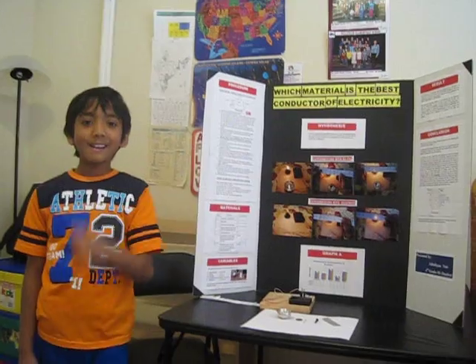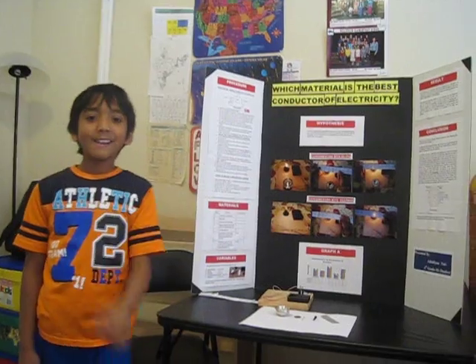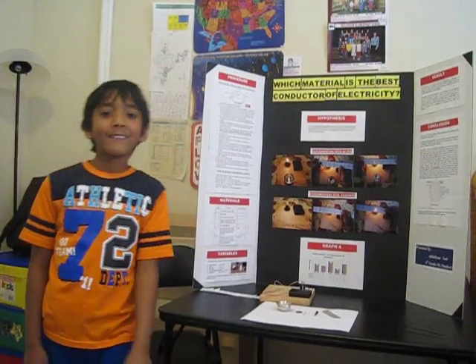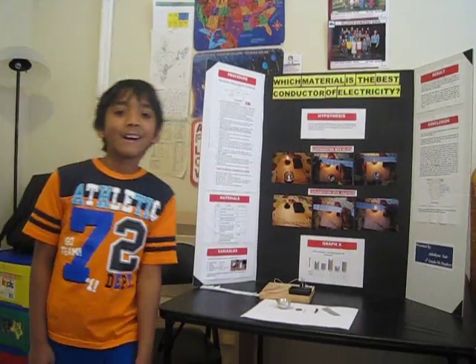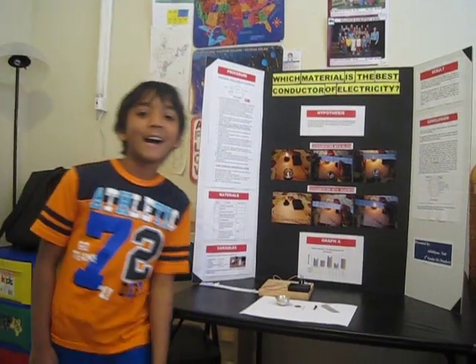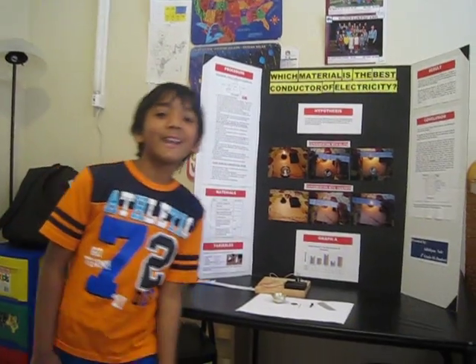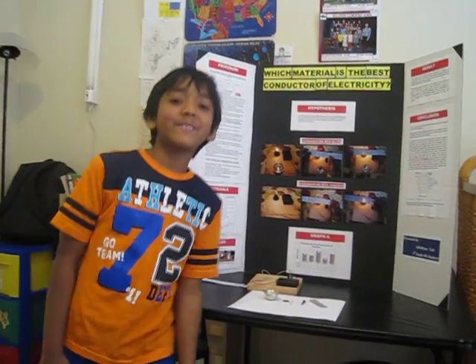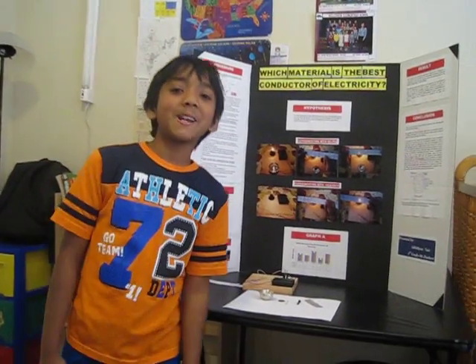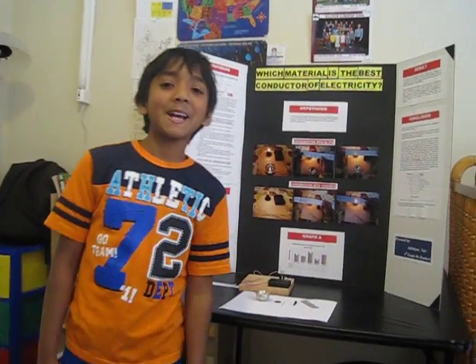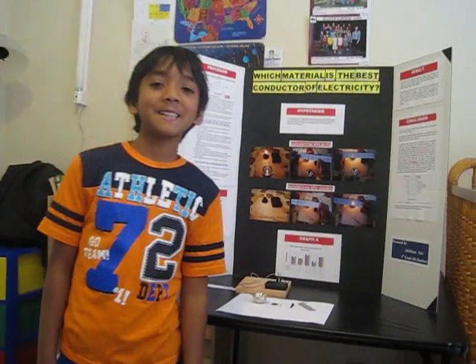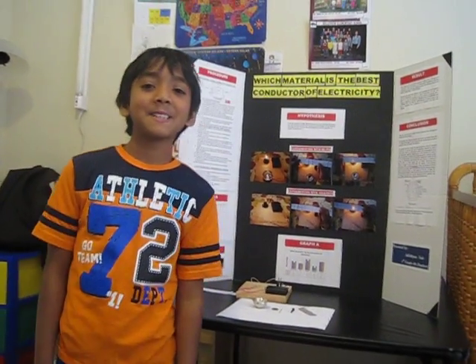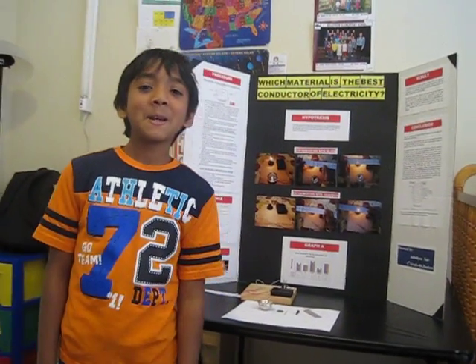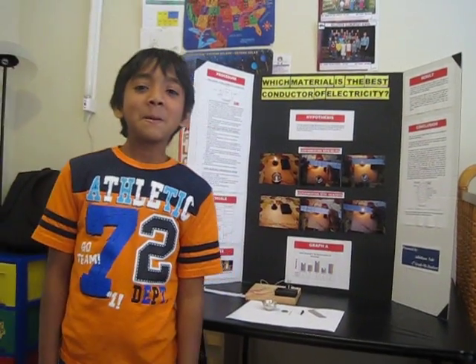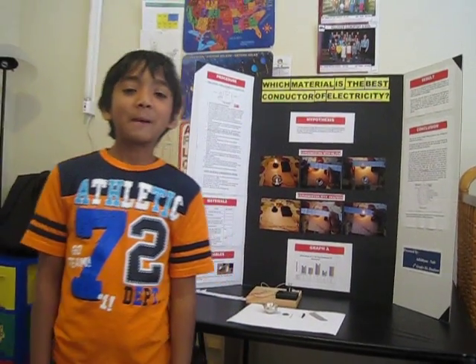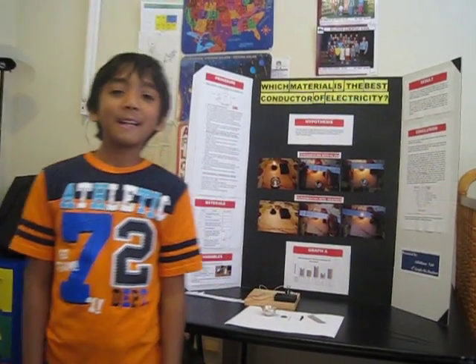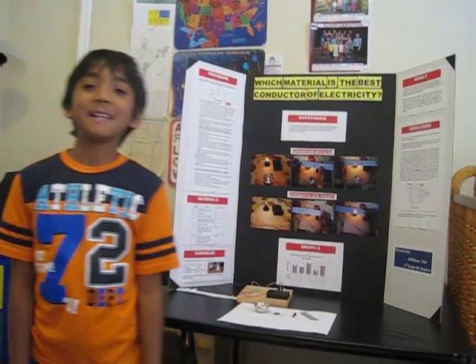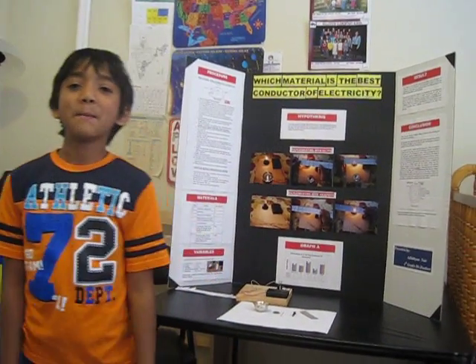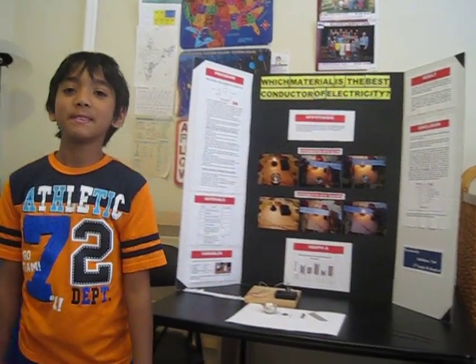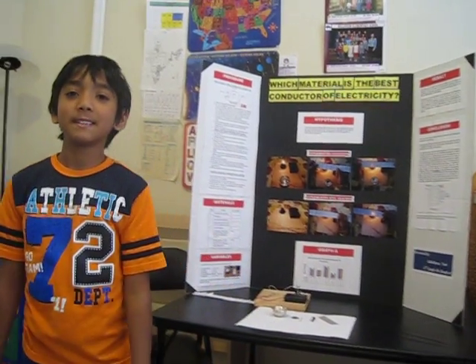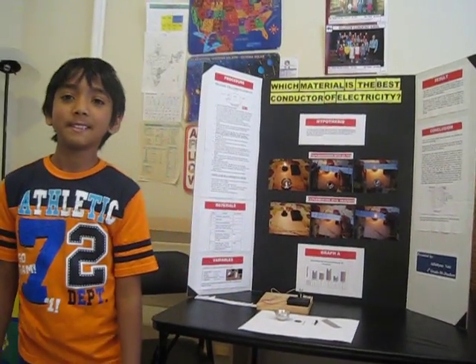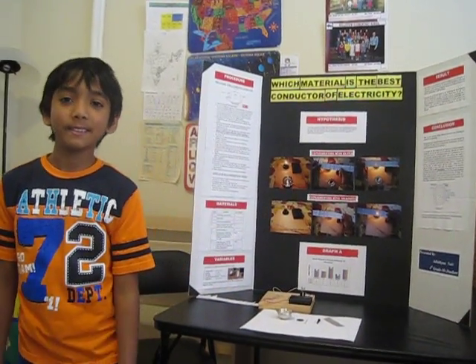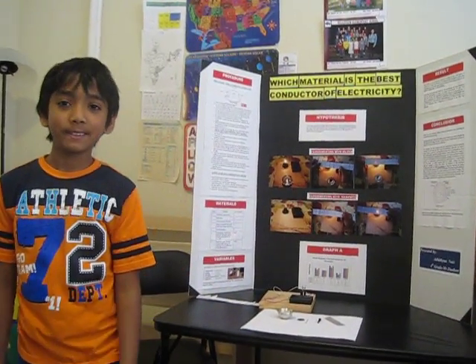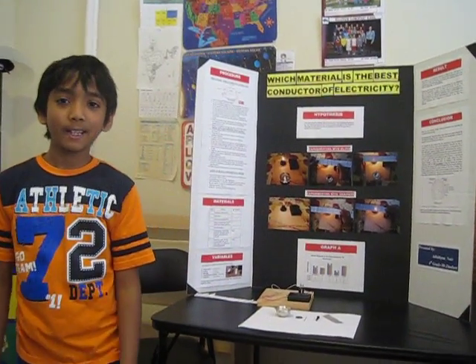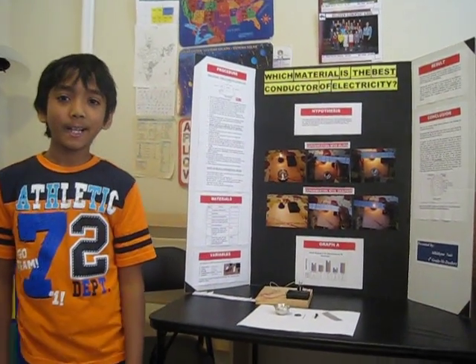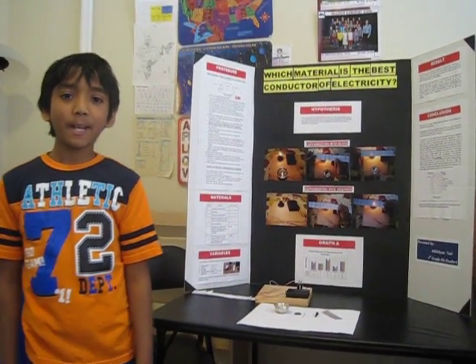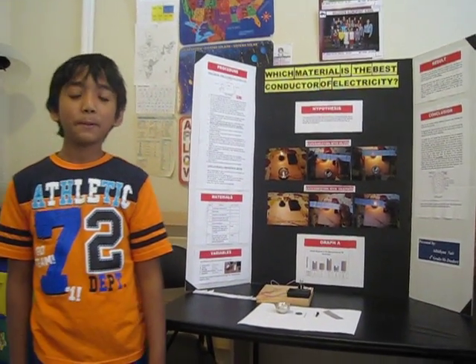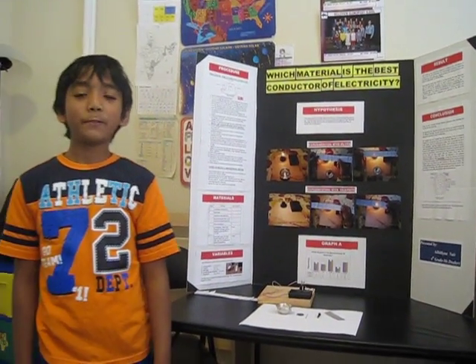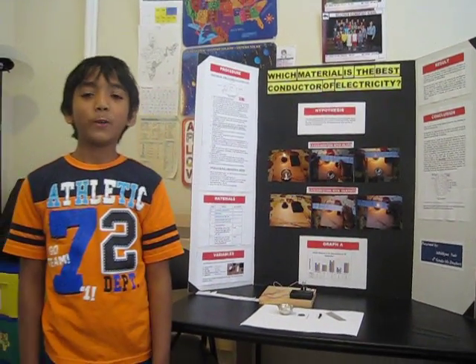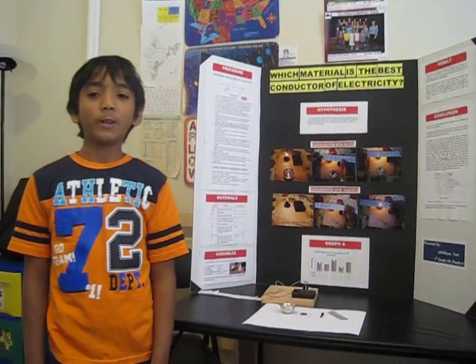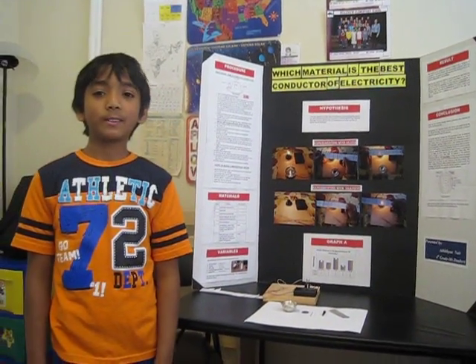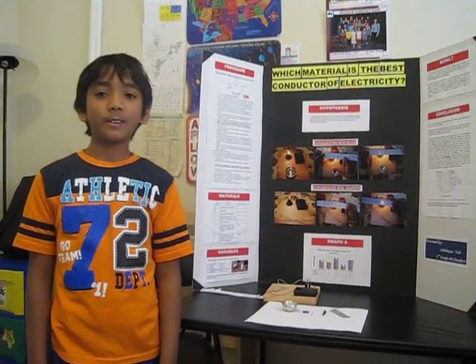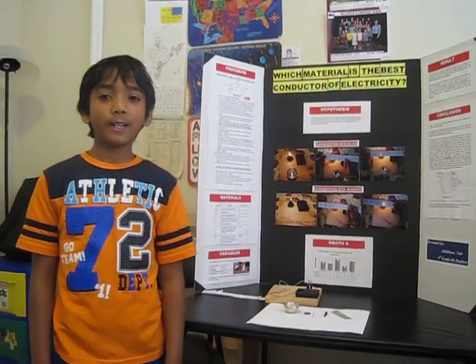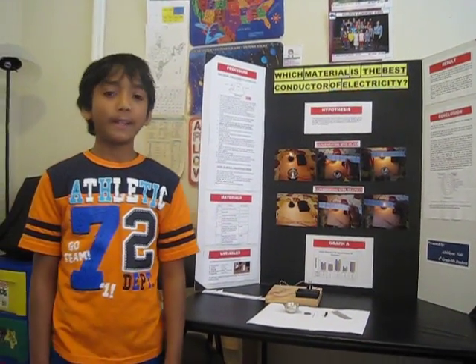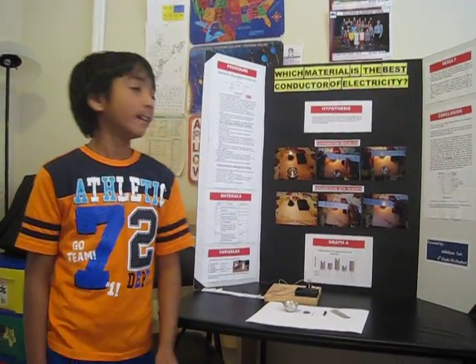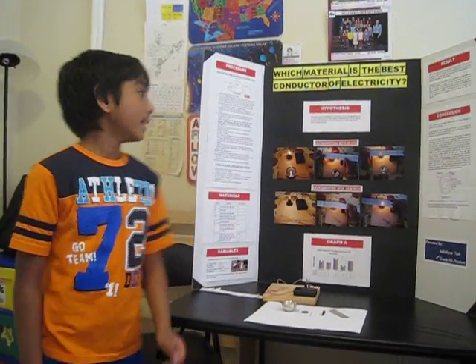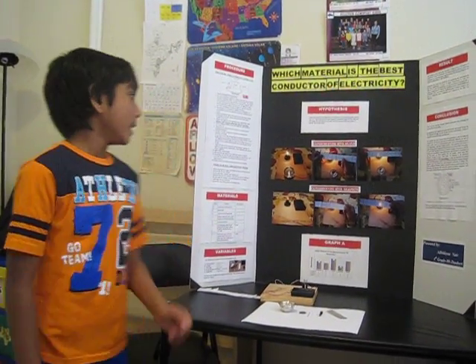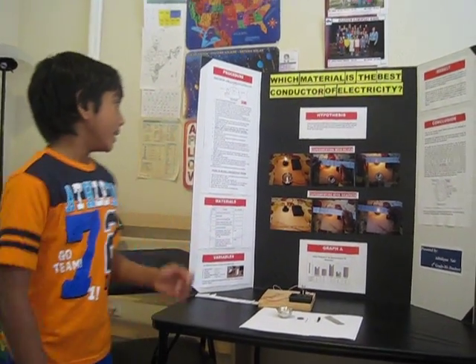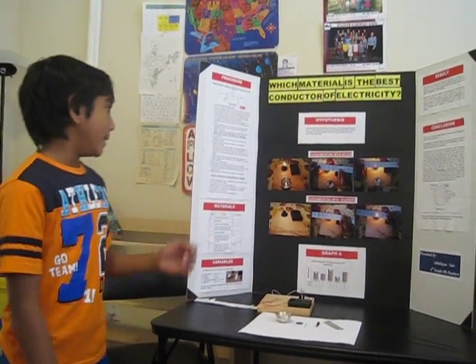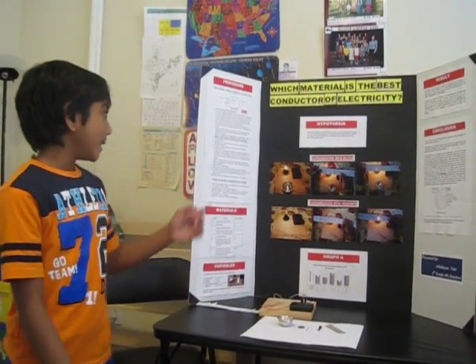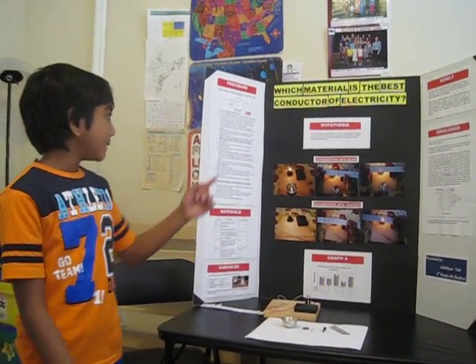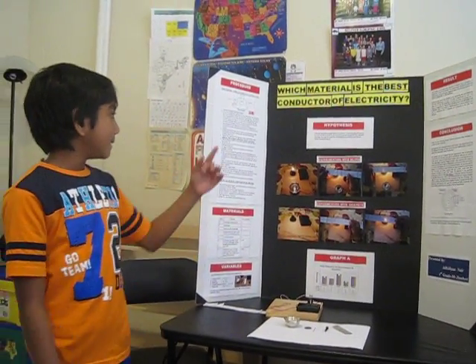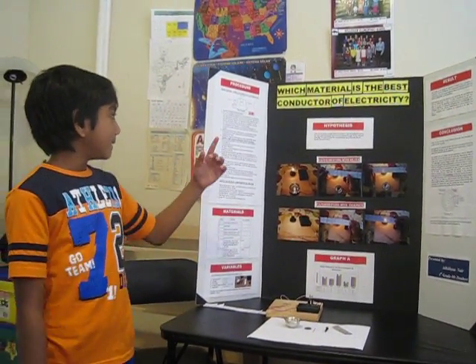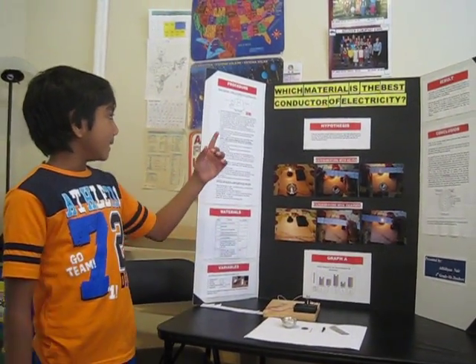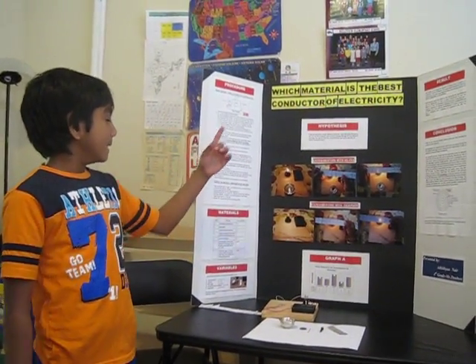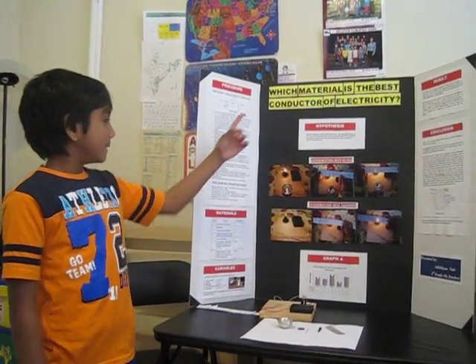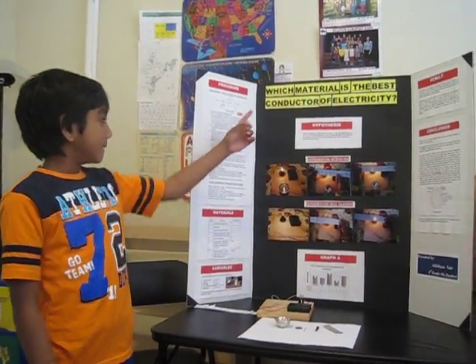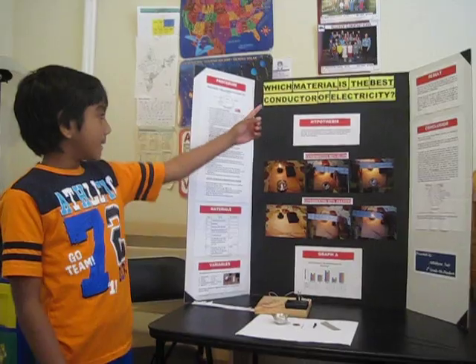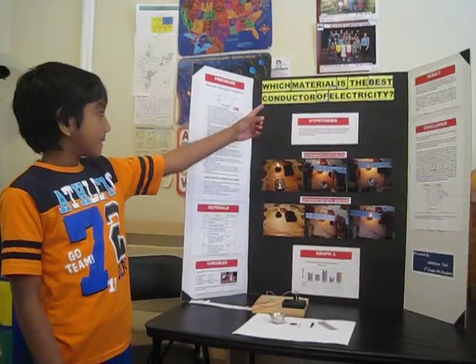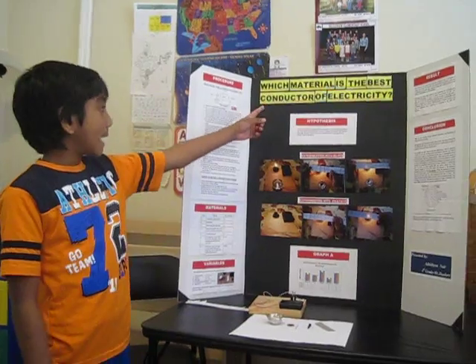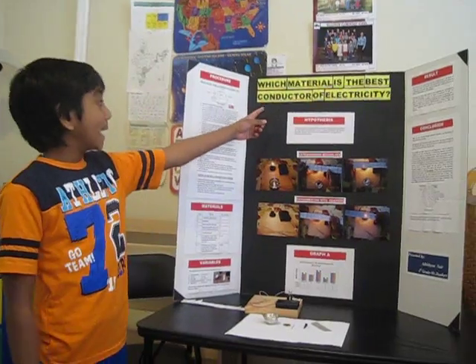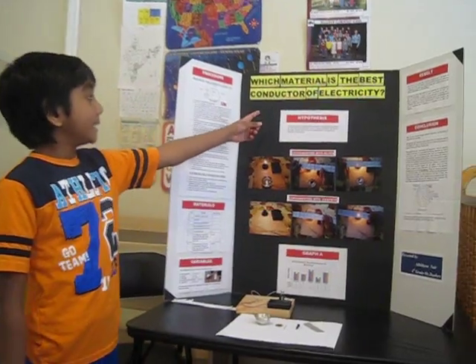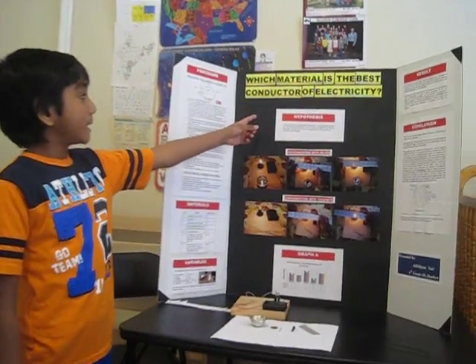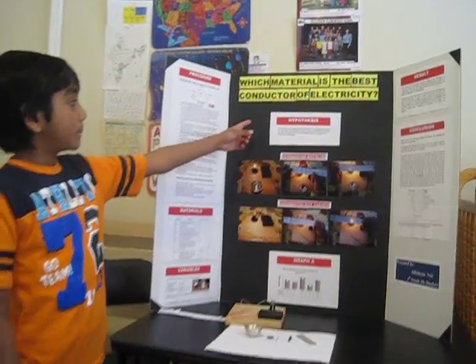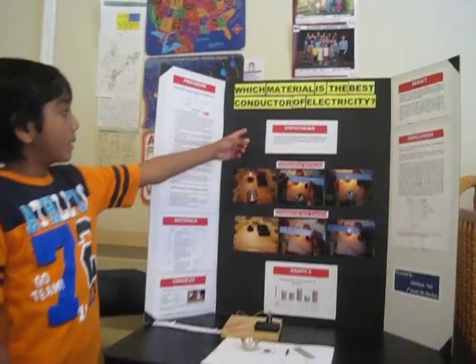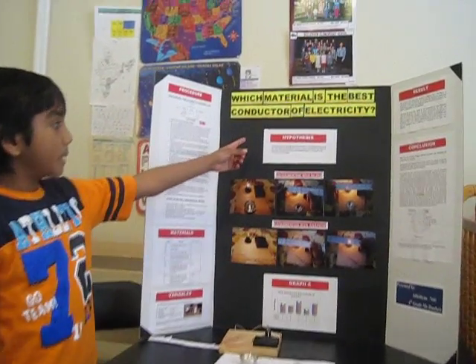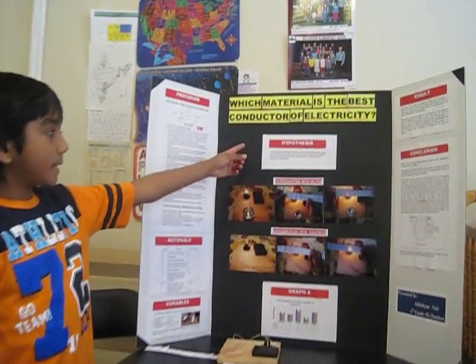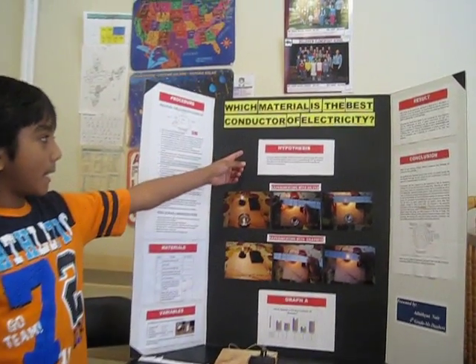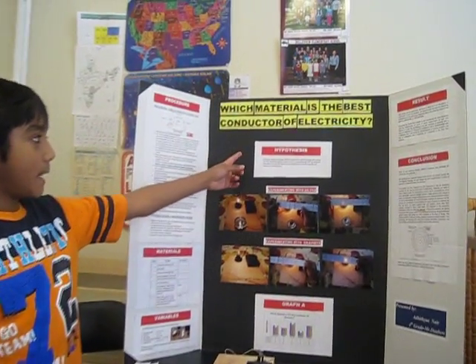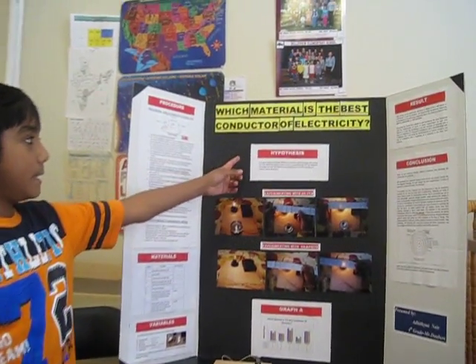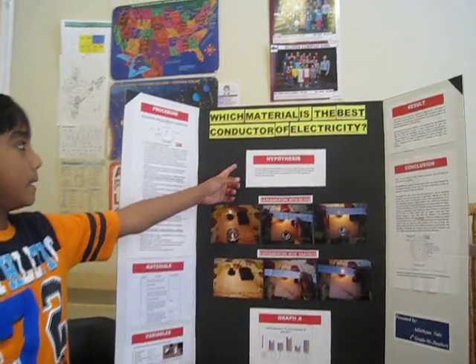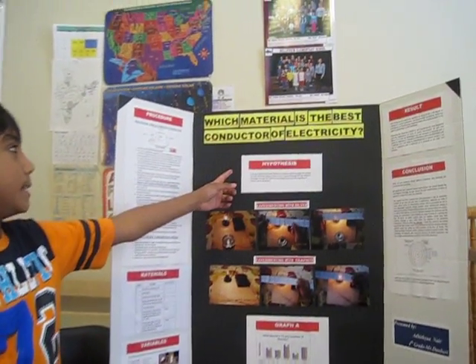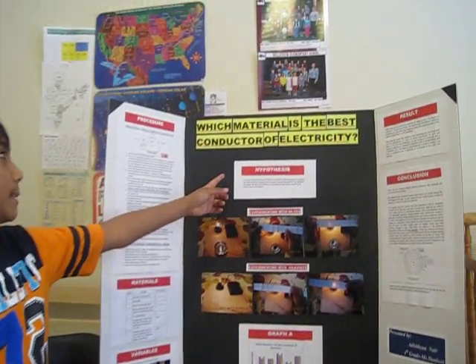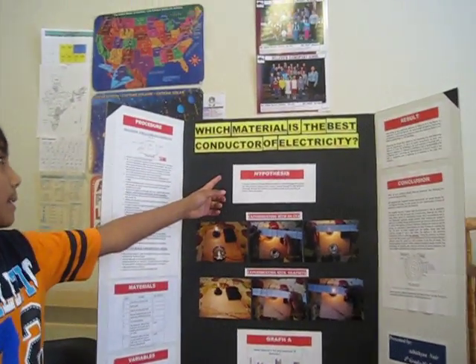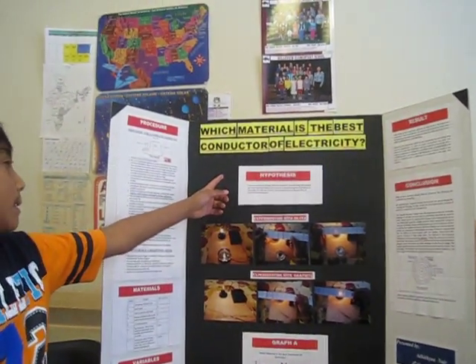Hi friends, my name is Aditya and I'm in fourth grade. This is the science experiment that I did this year.